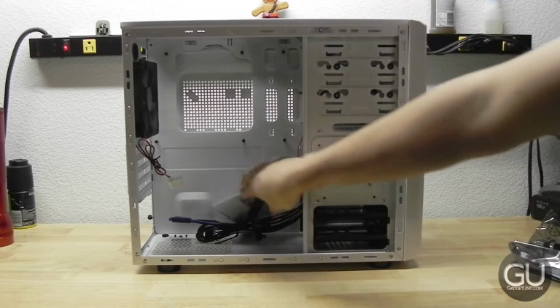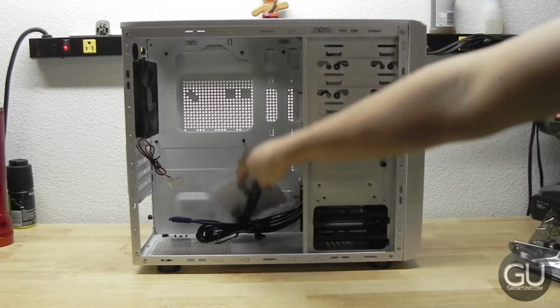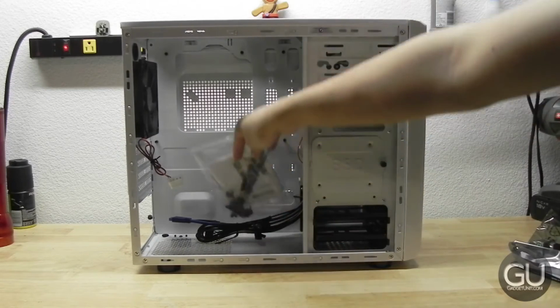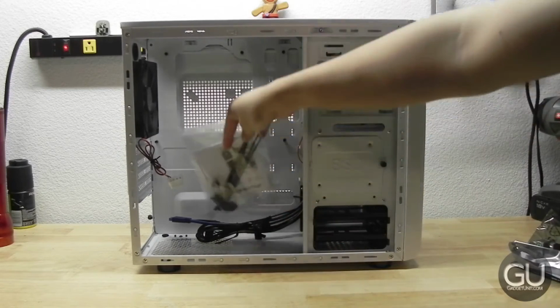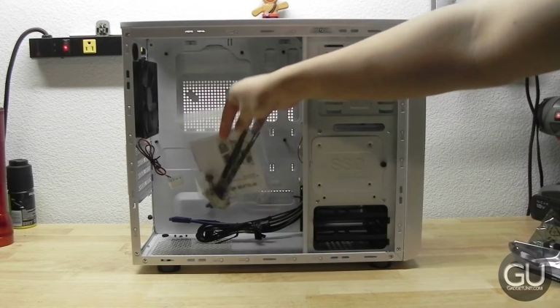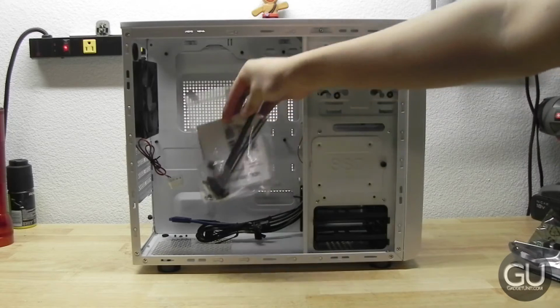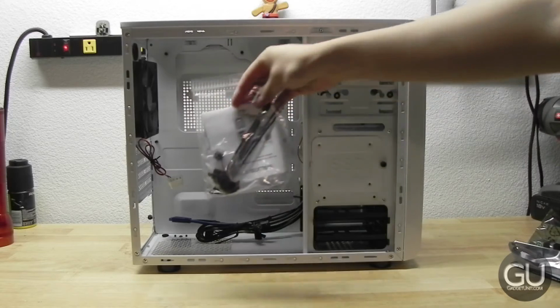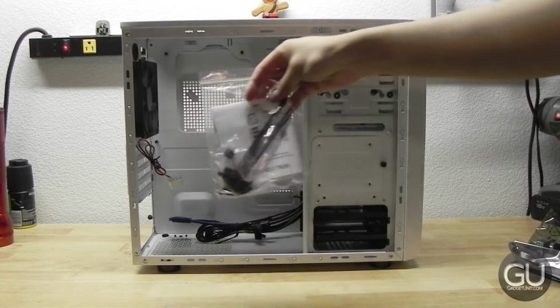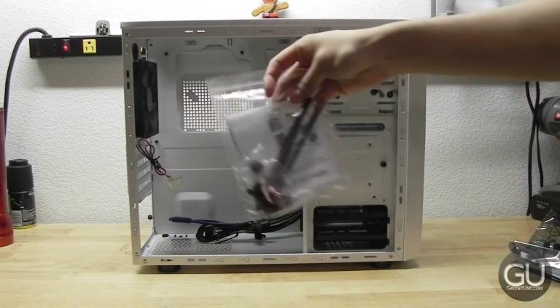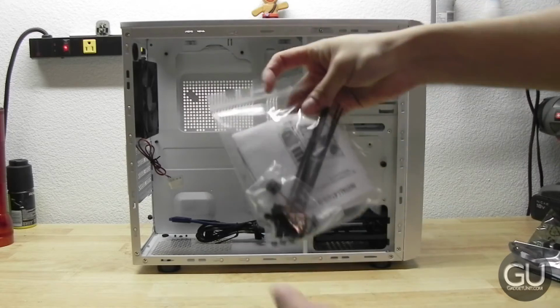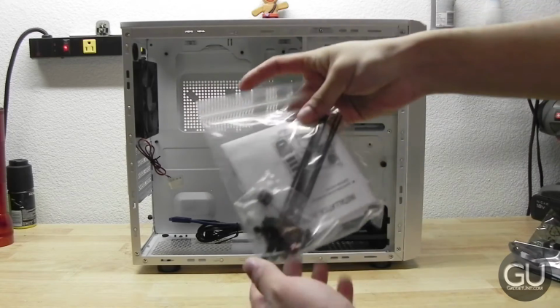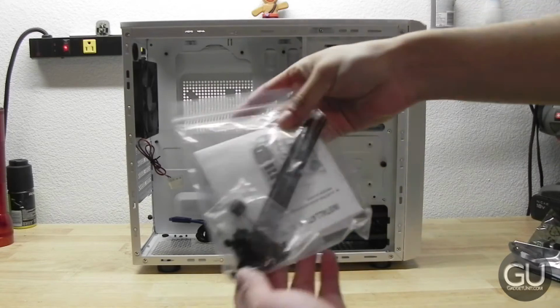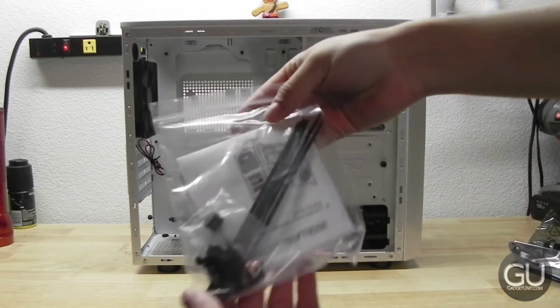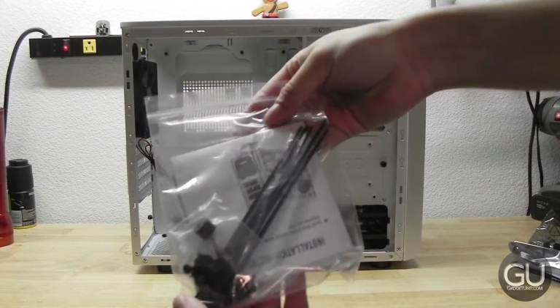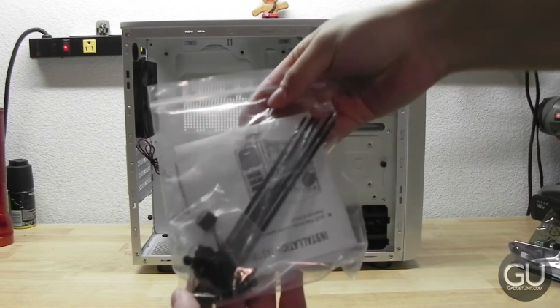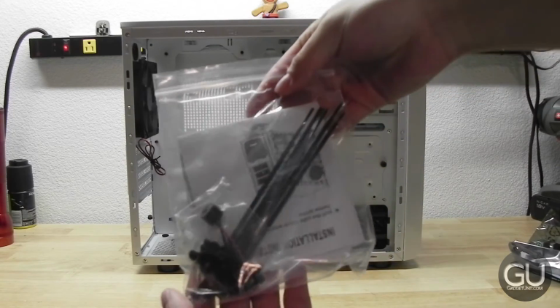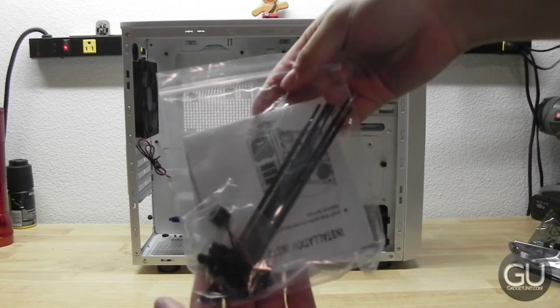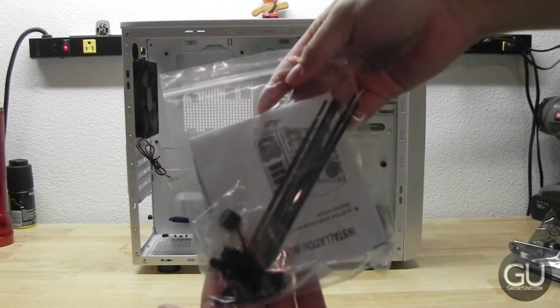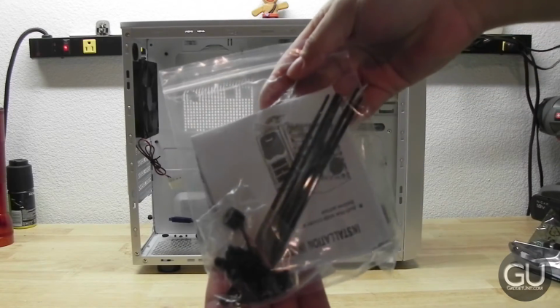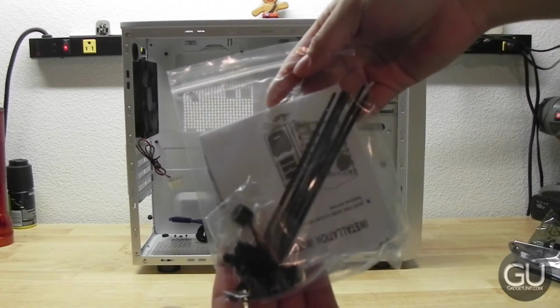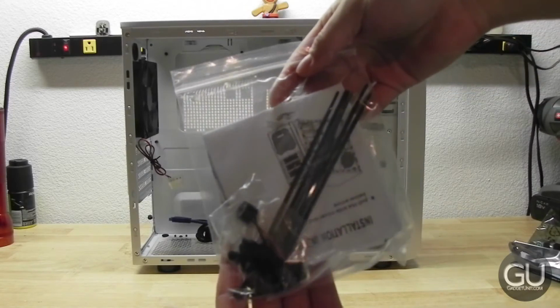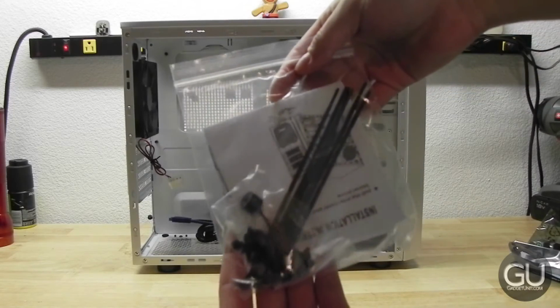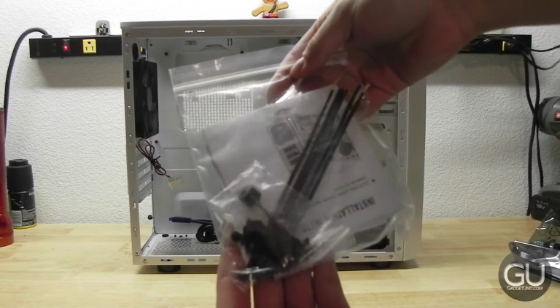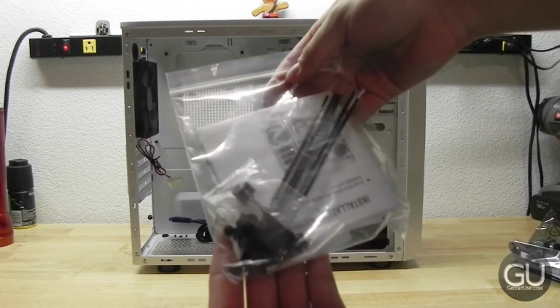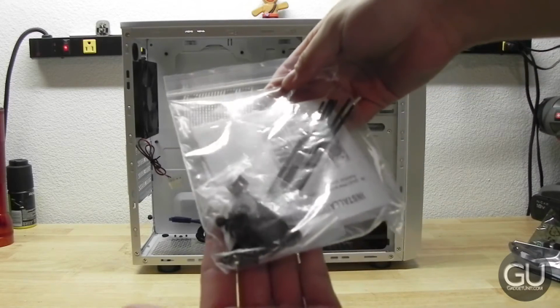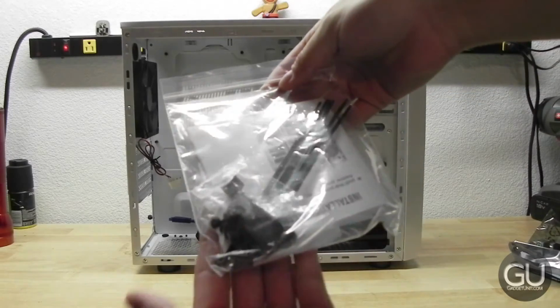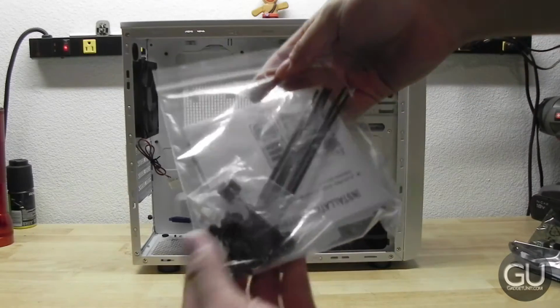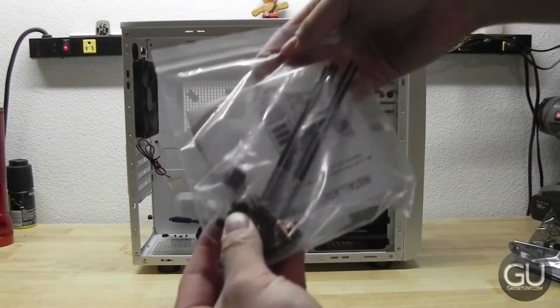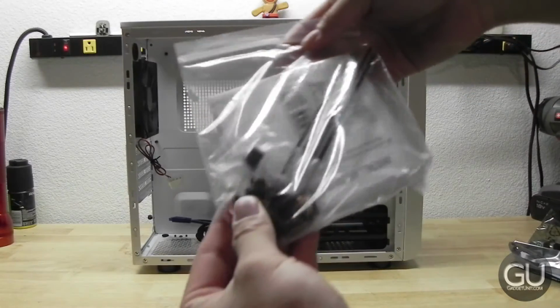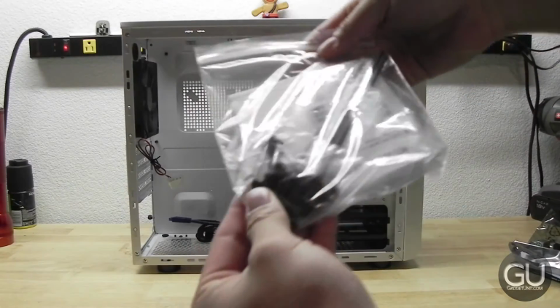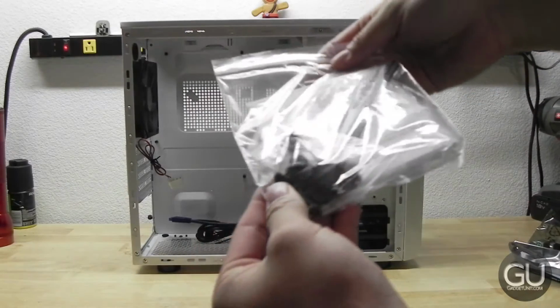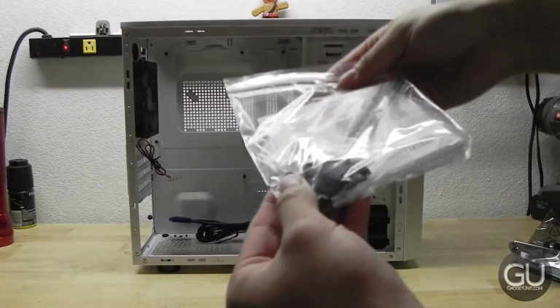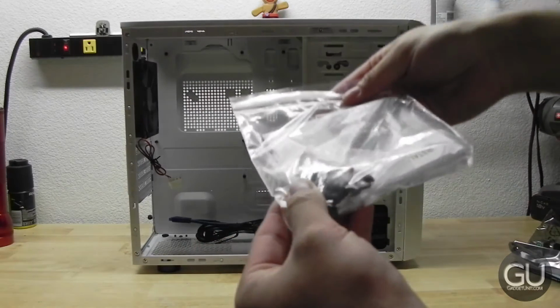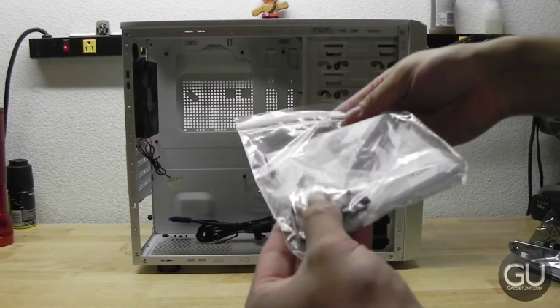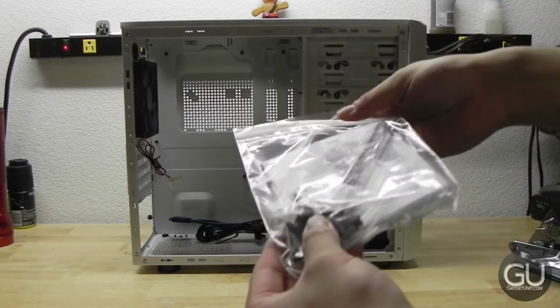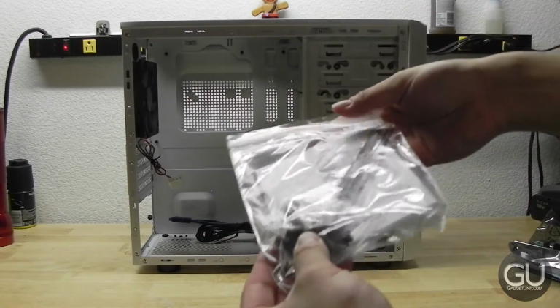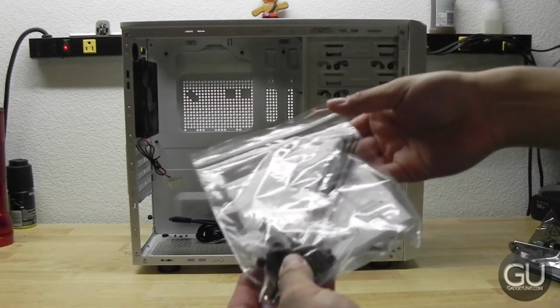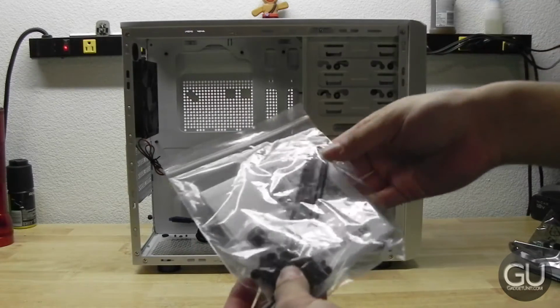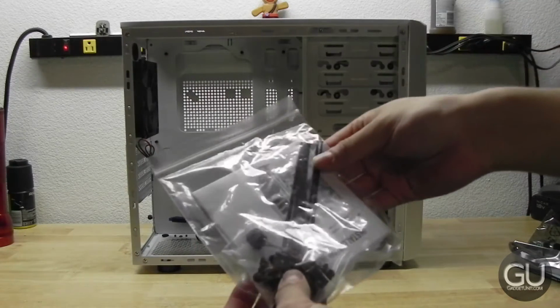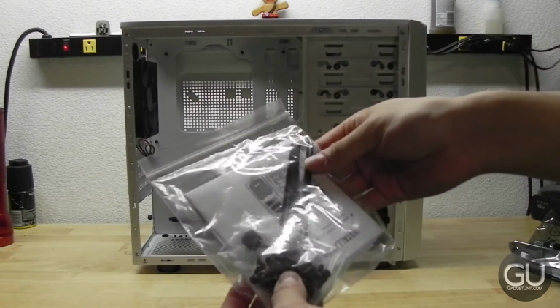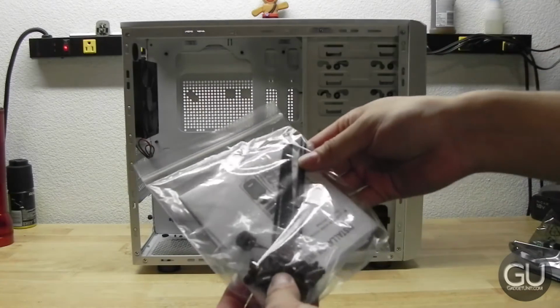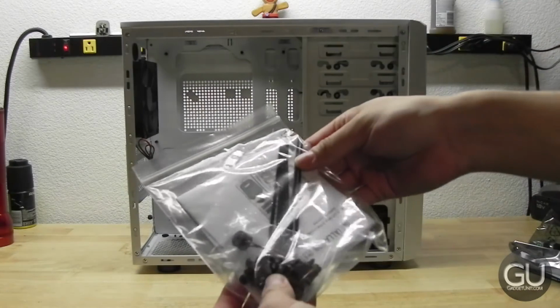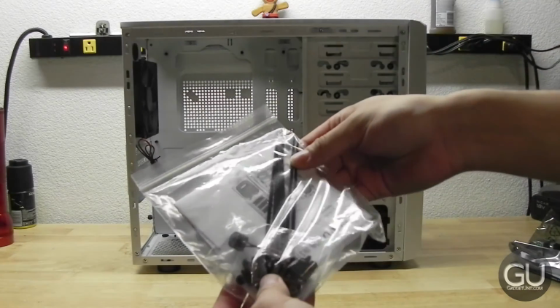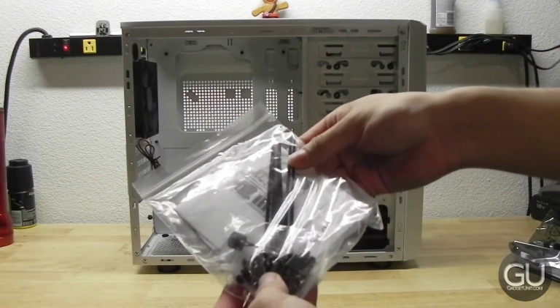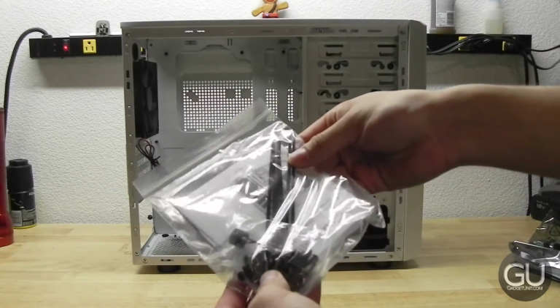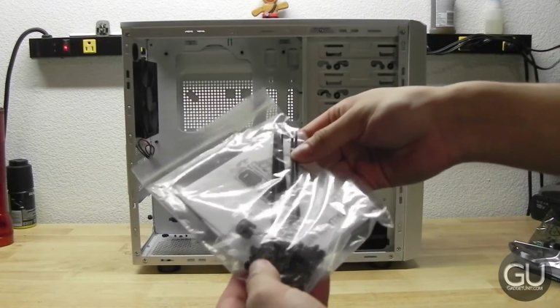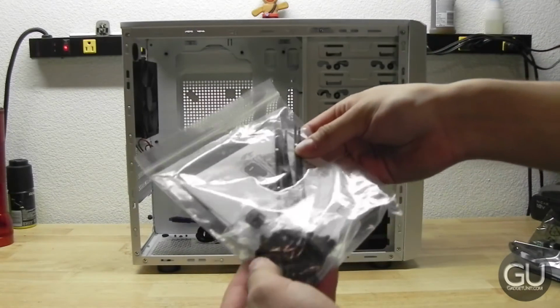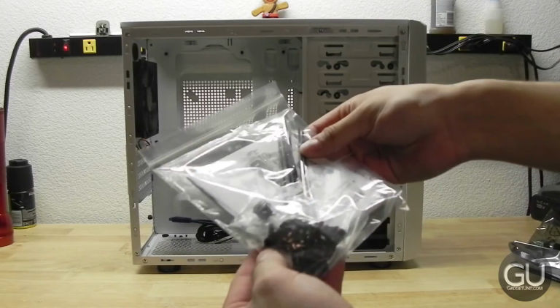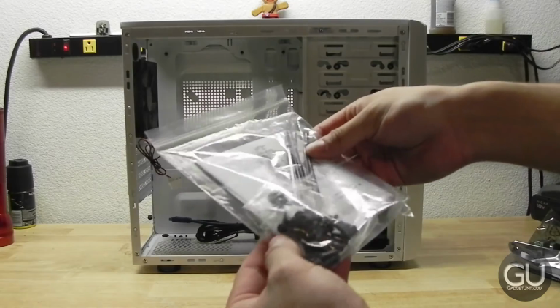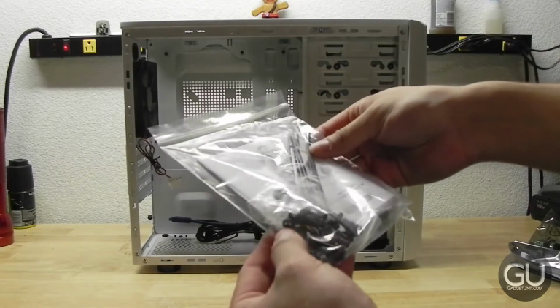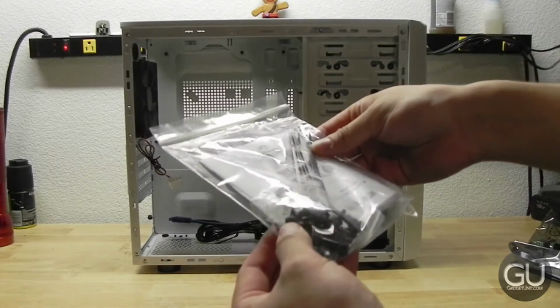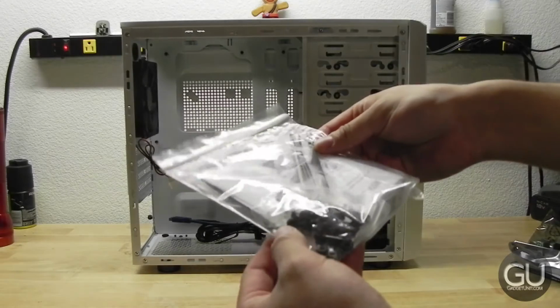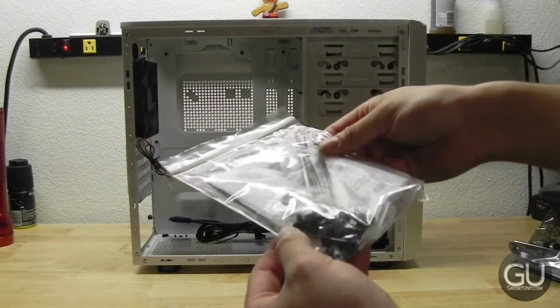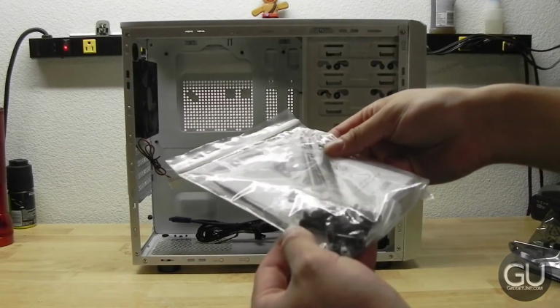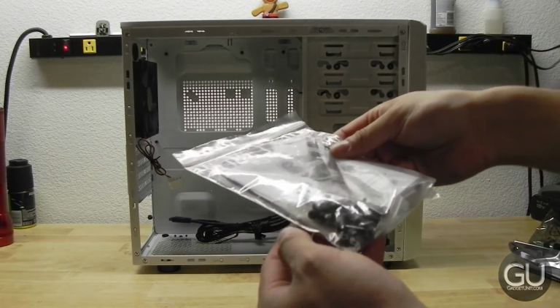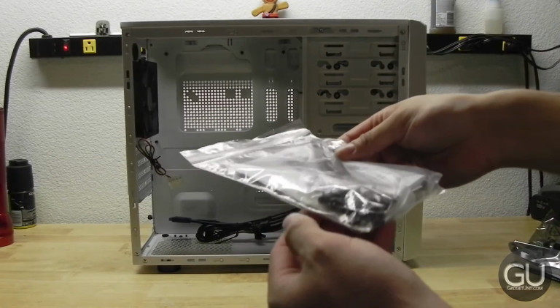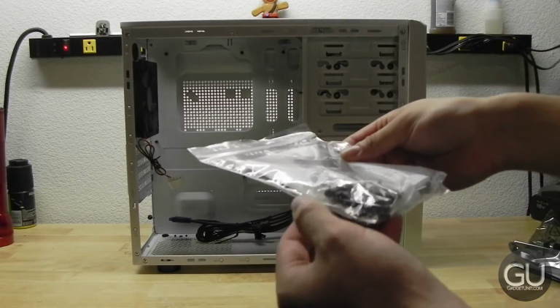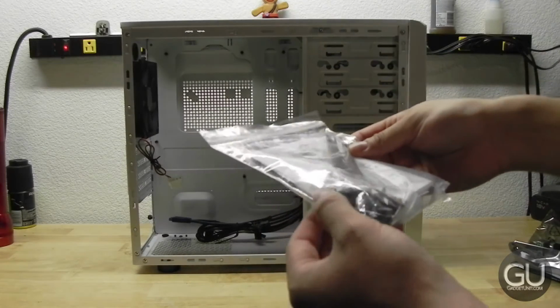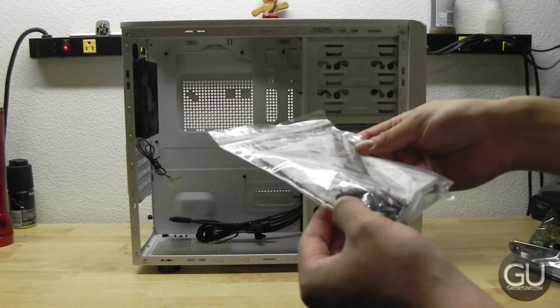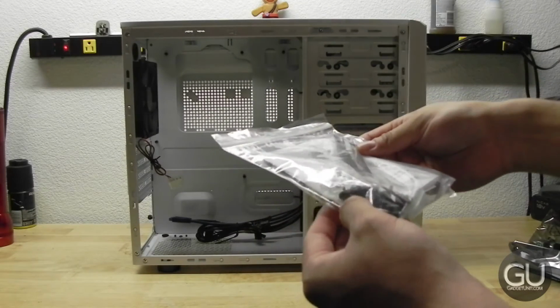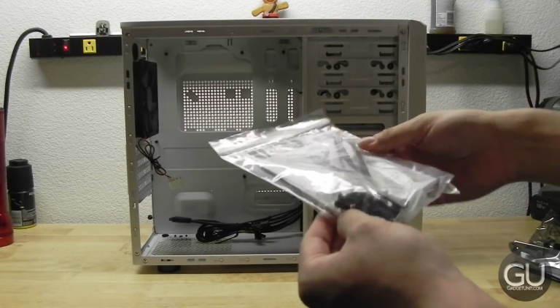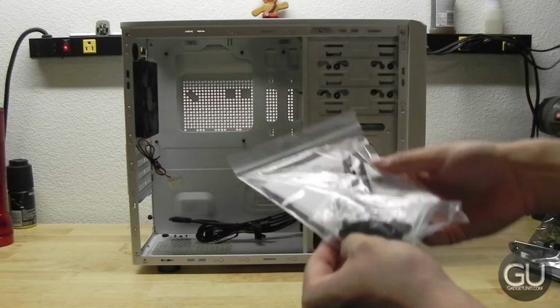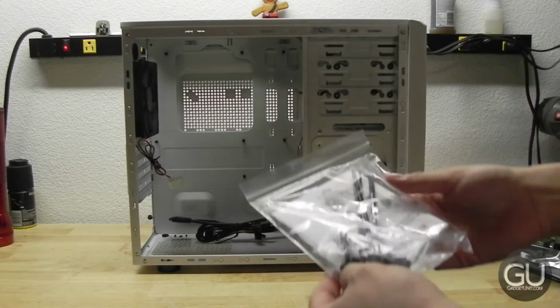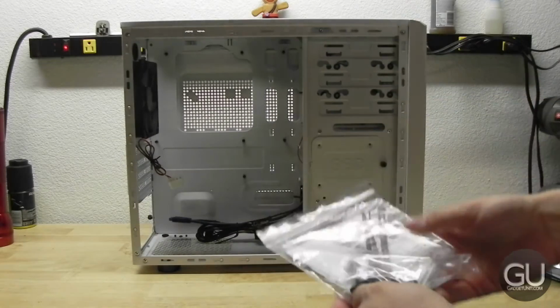Here are all of the included accessories. You get some zip ties, all of your screws, as well as a PC speaker. And of course you have your front panel cables.